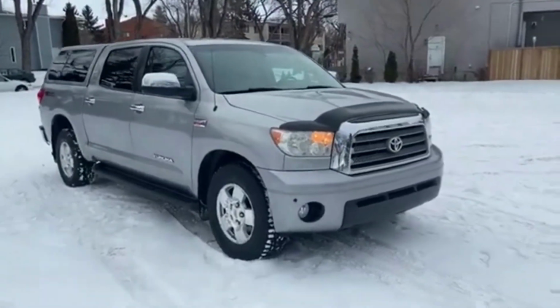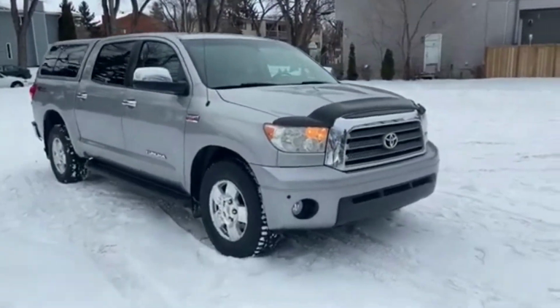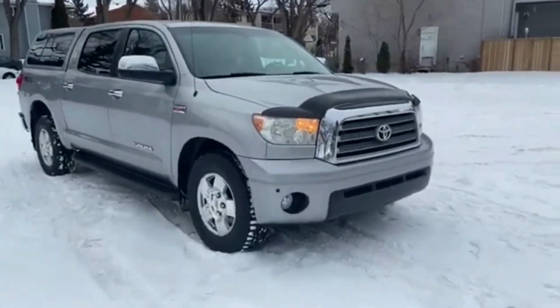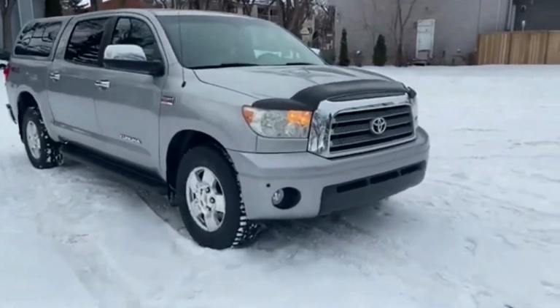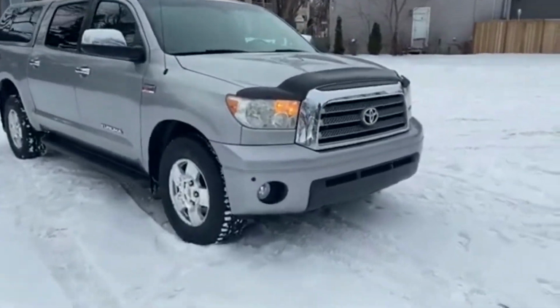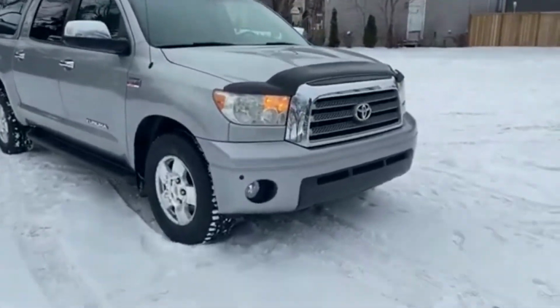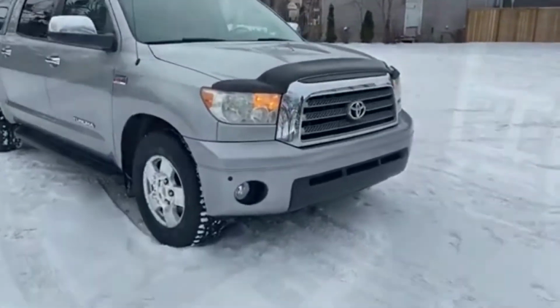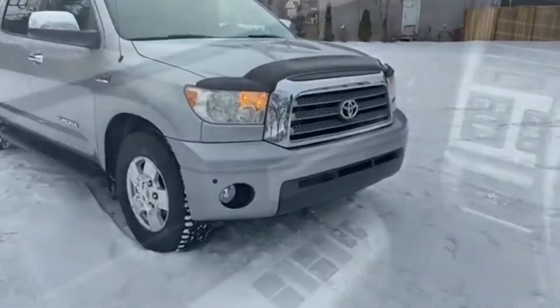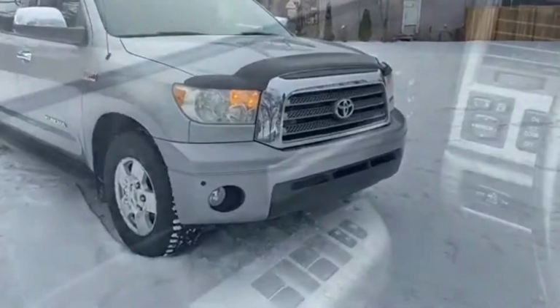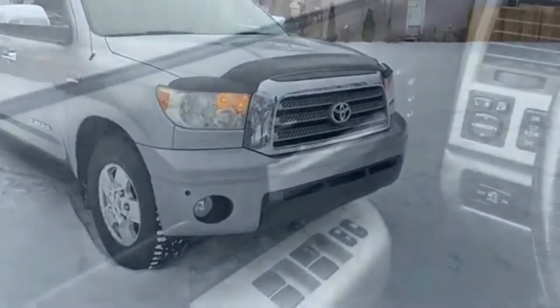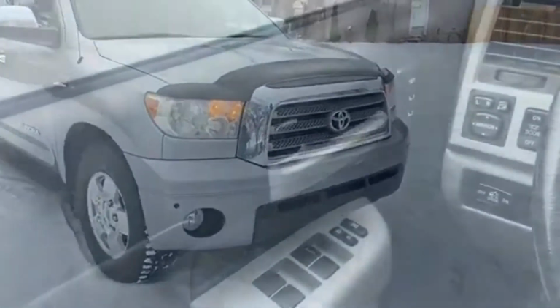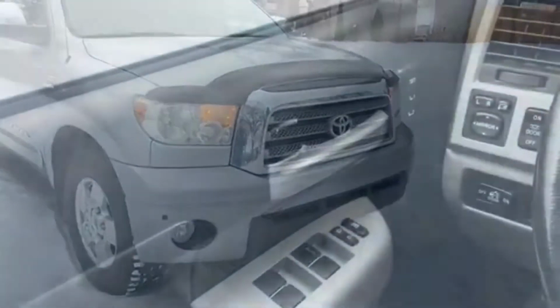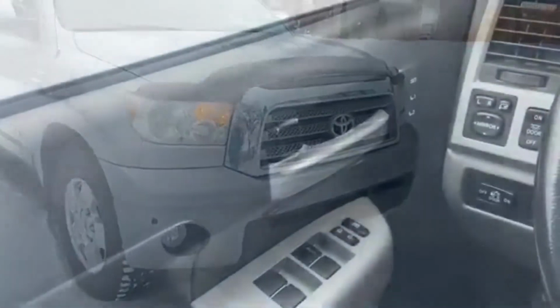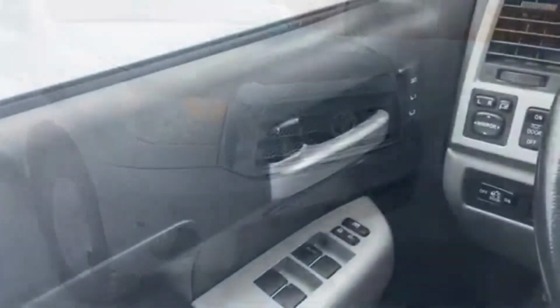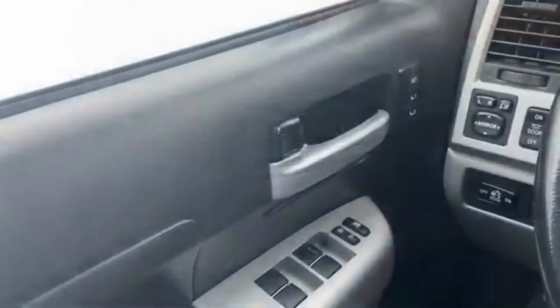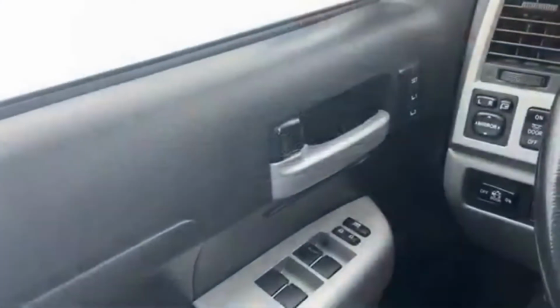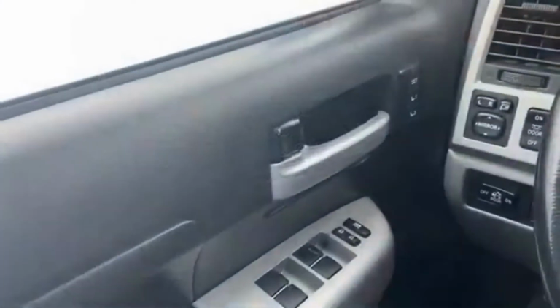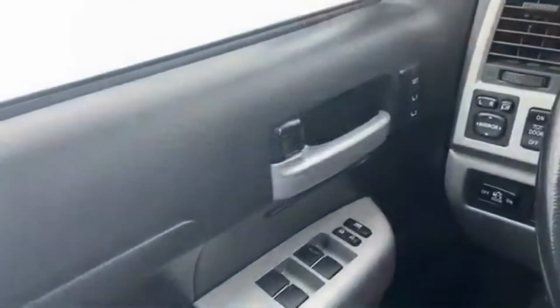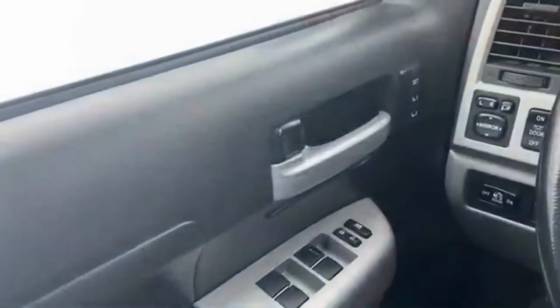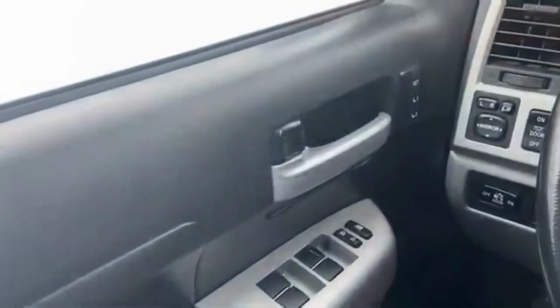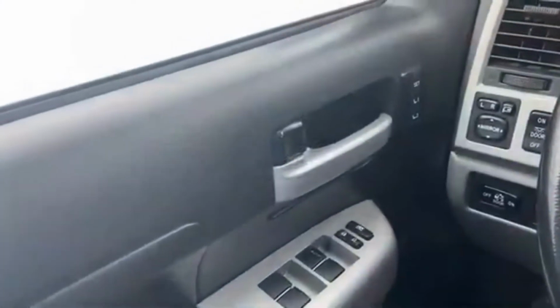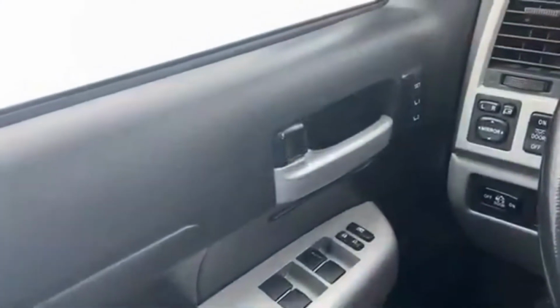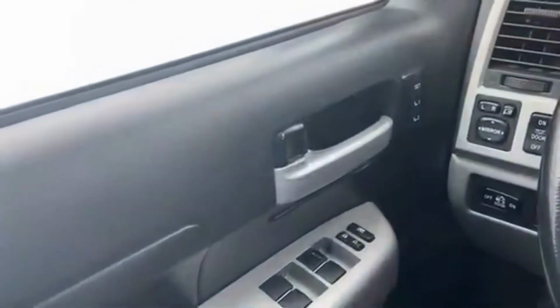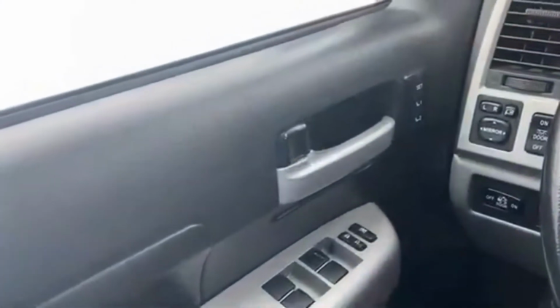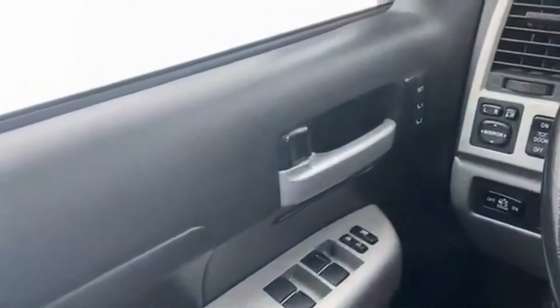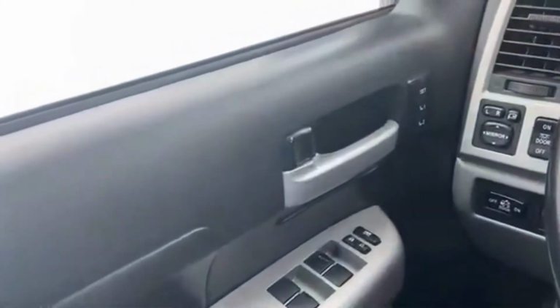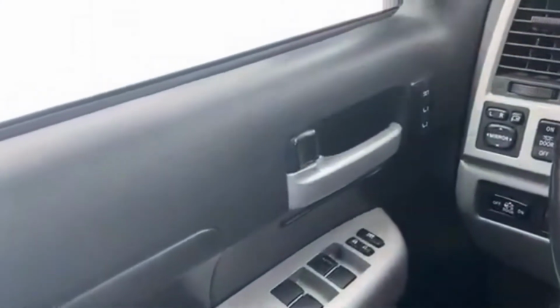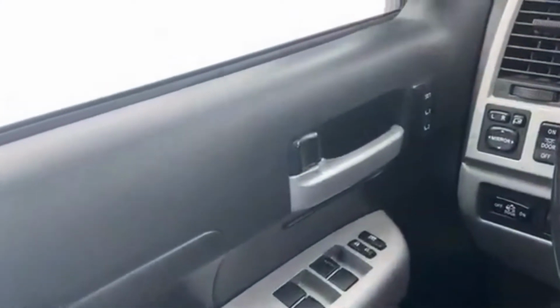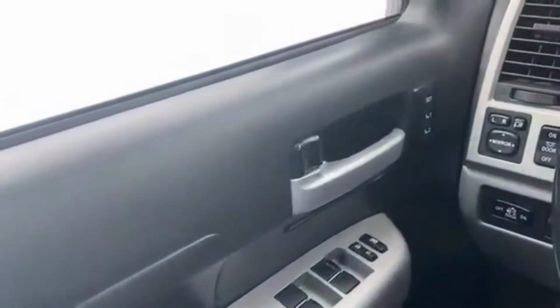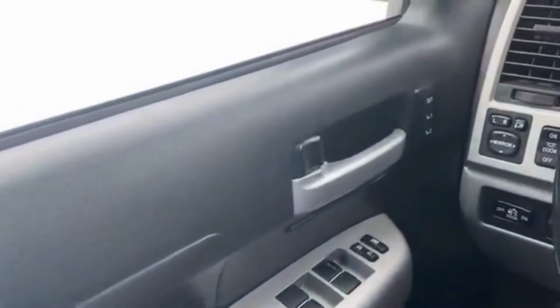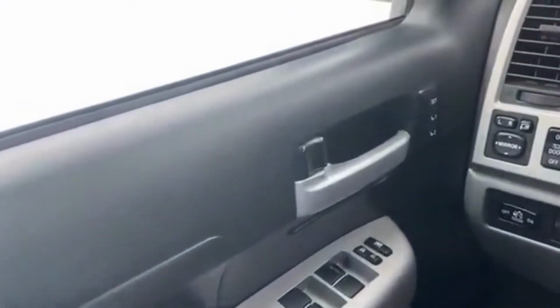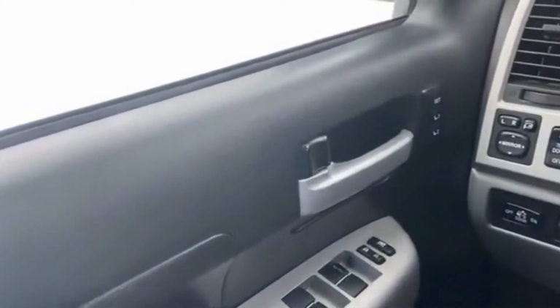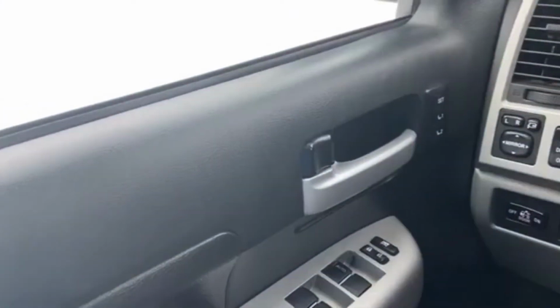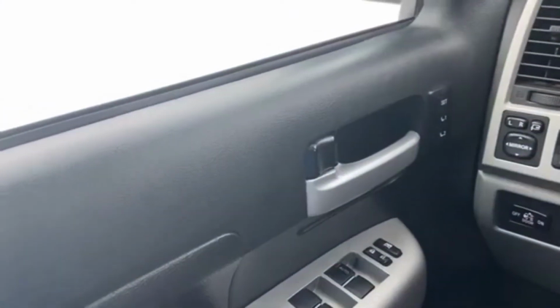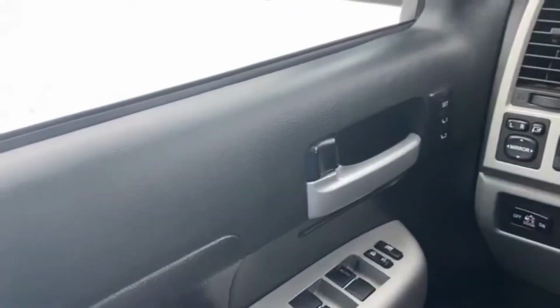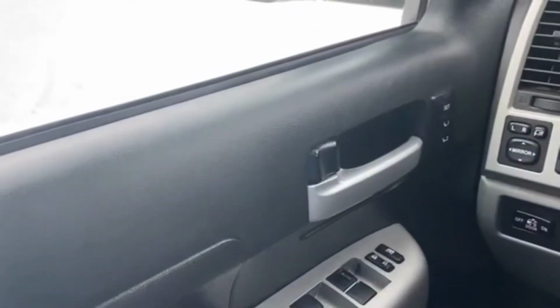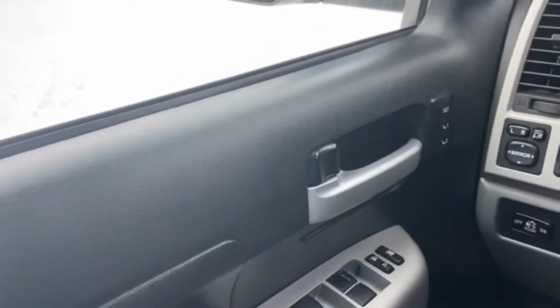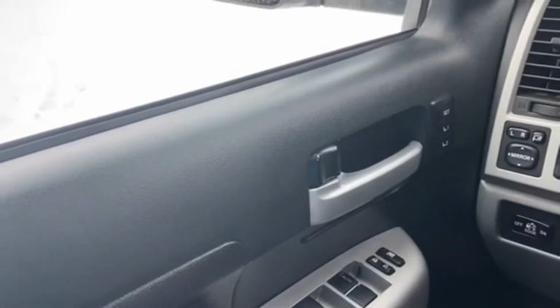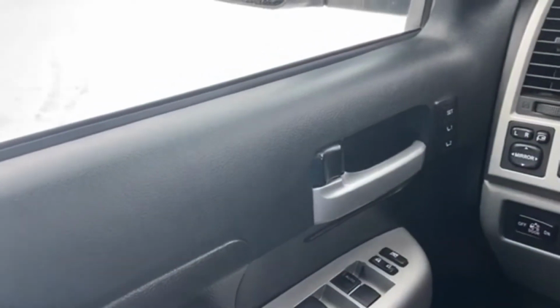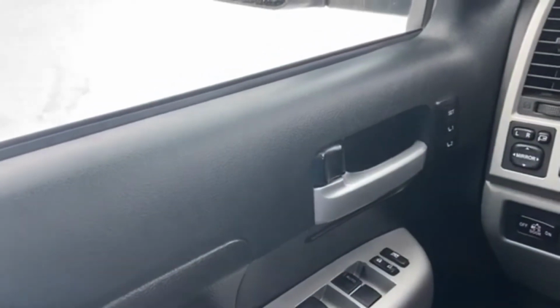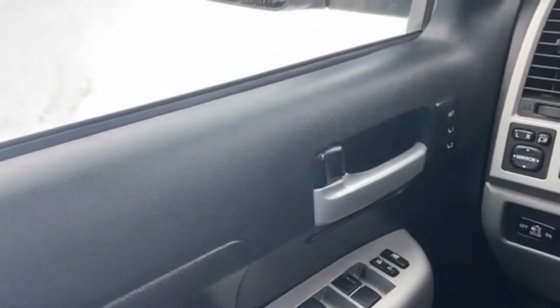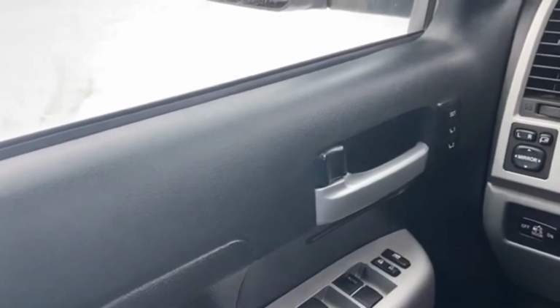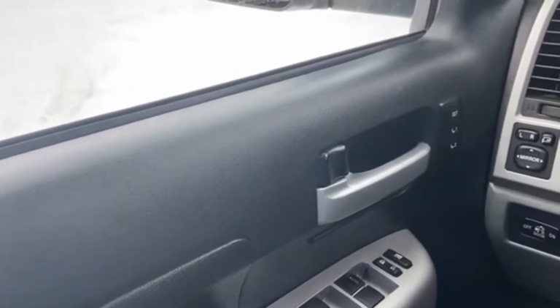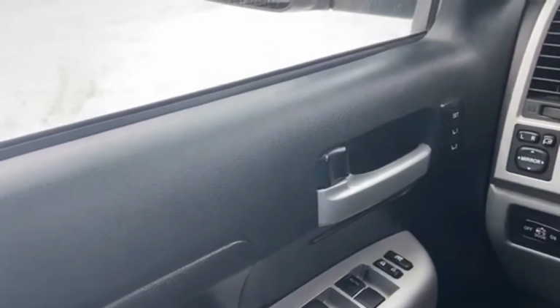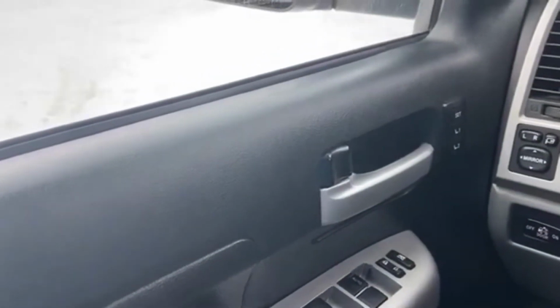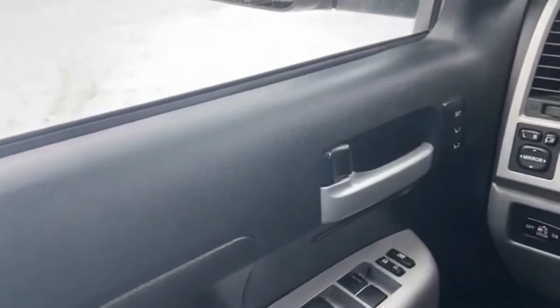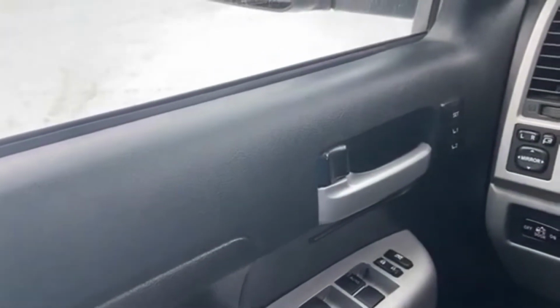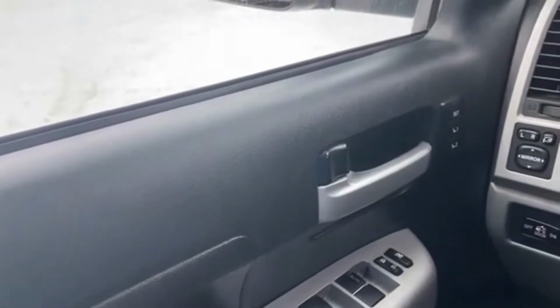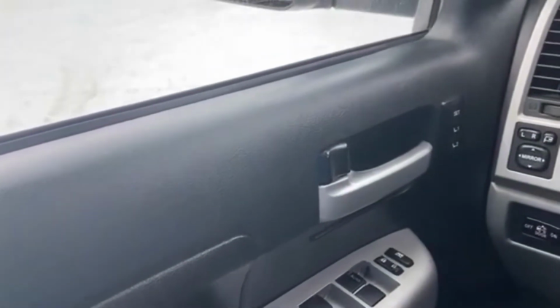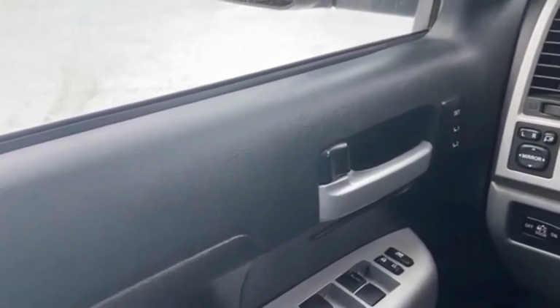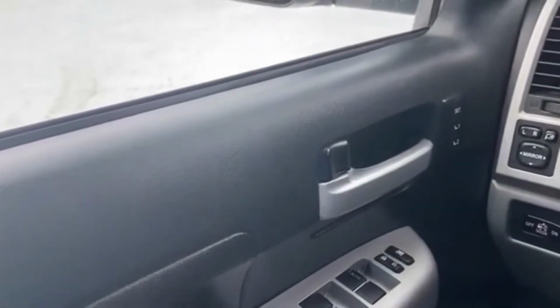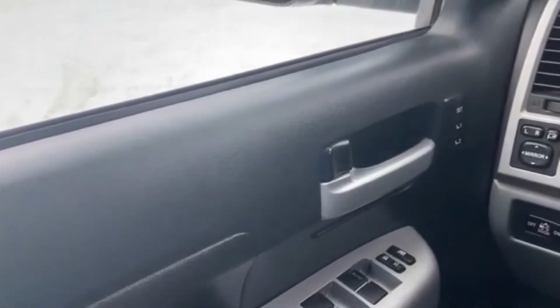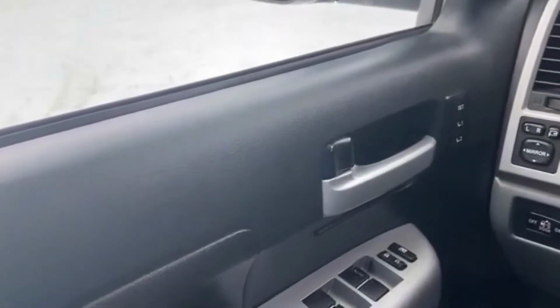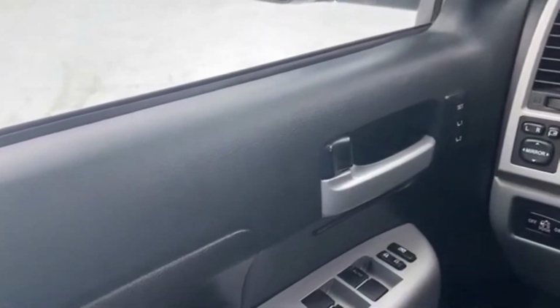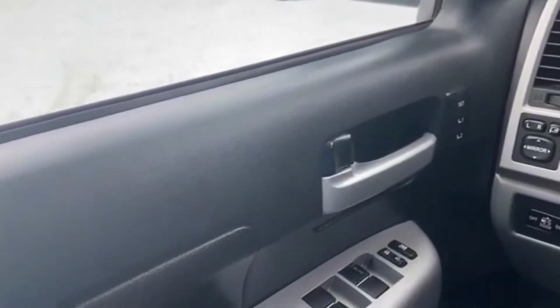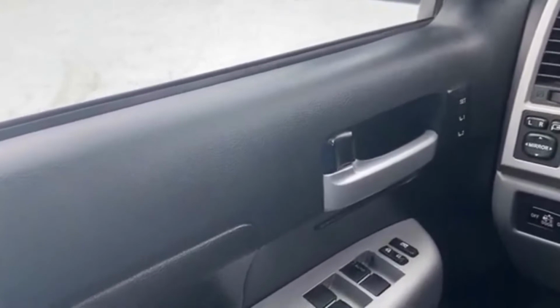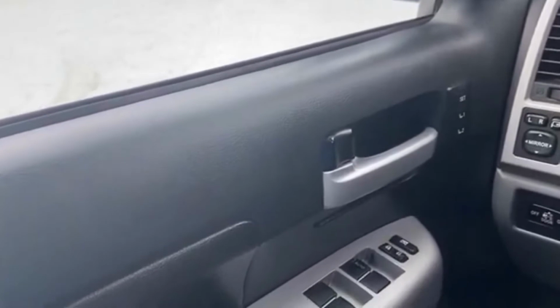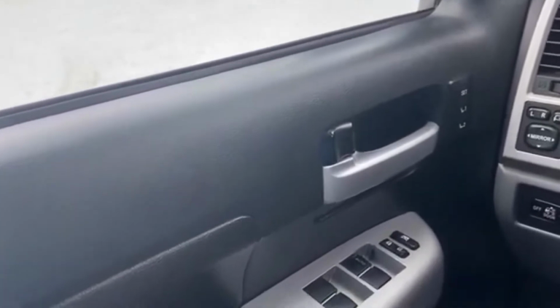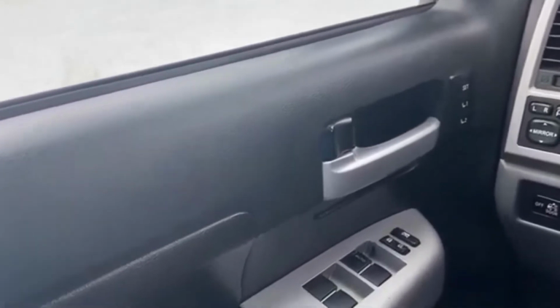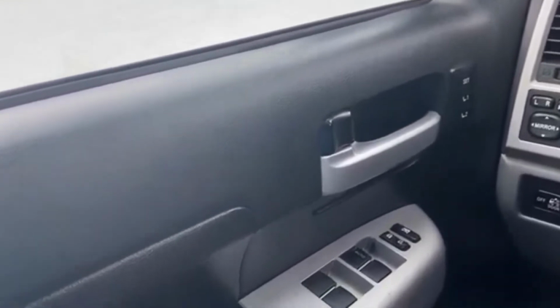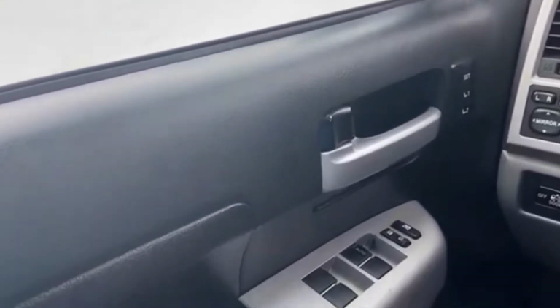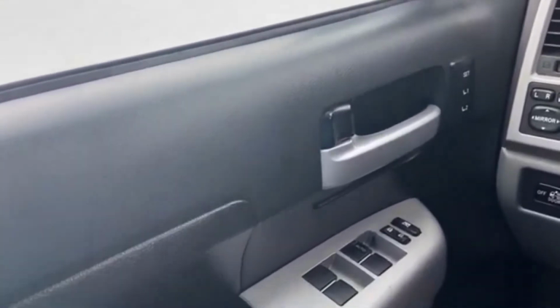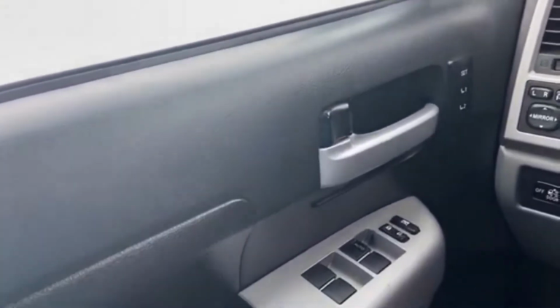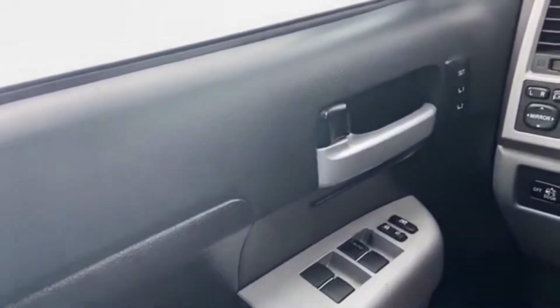Now let's take a look inside. Sitting inside the Tundra here, we're going to do a quick run through of some of the features as well as go over the interior layout.